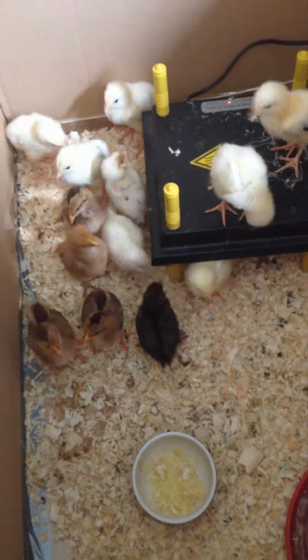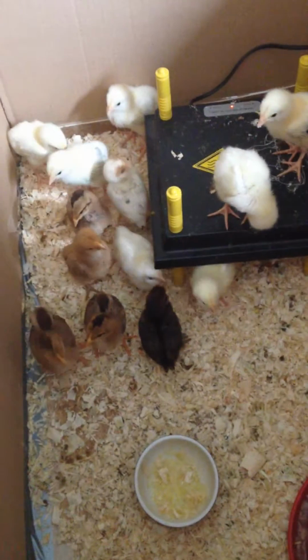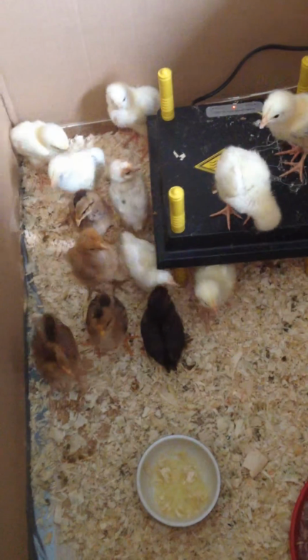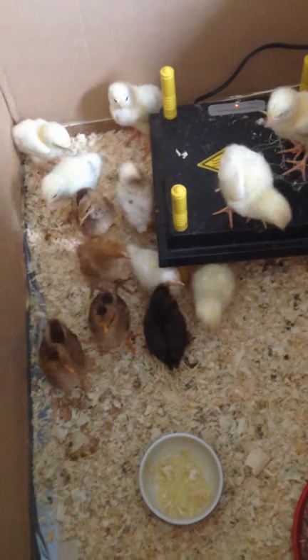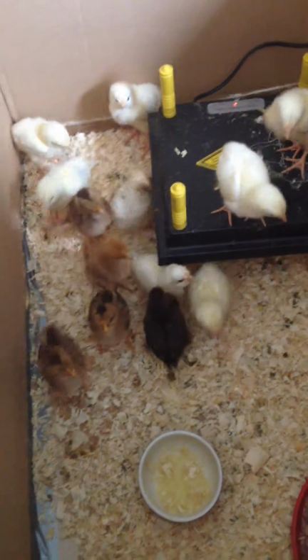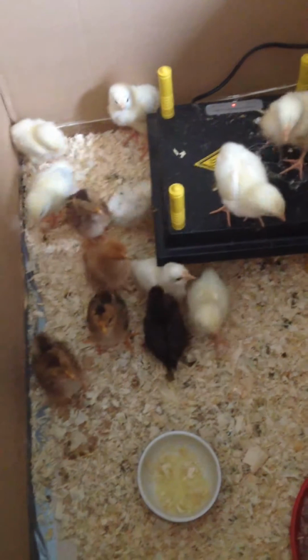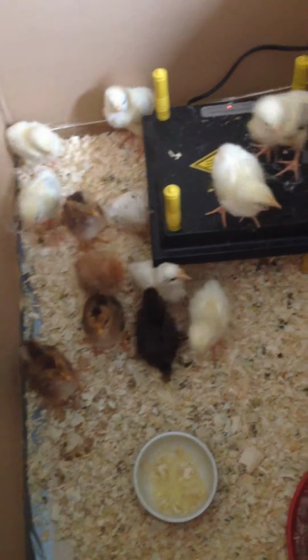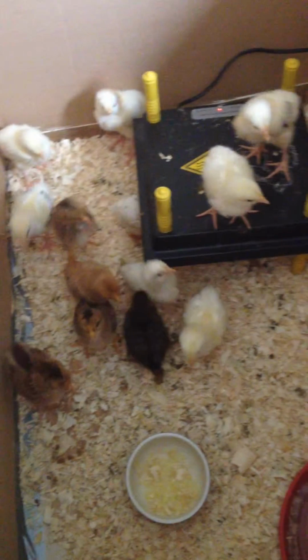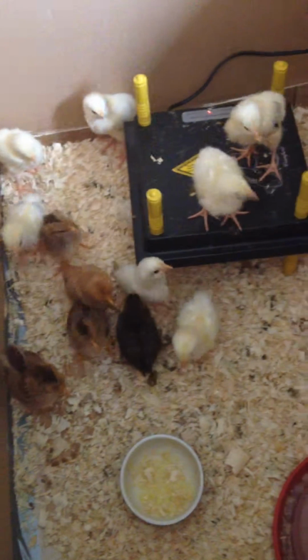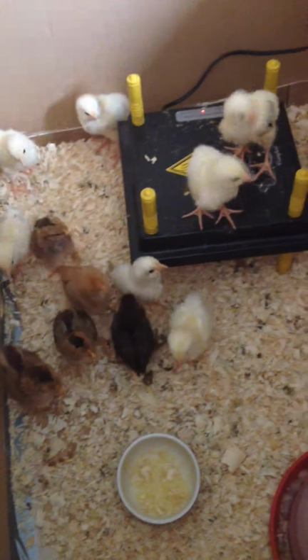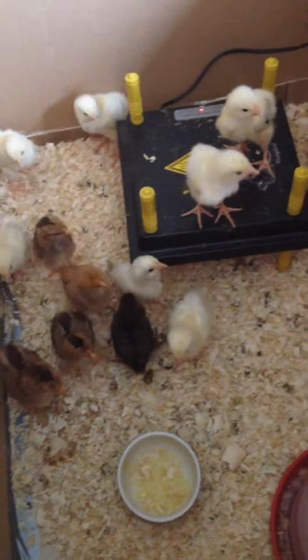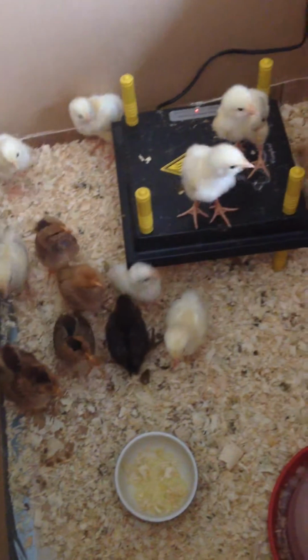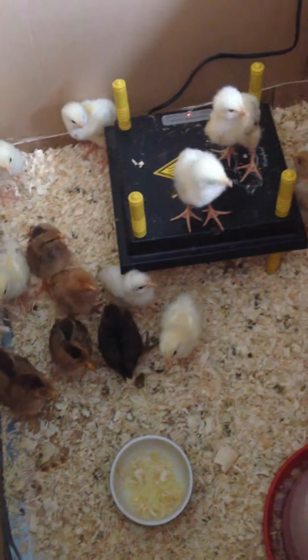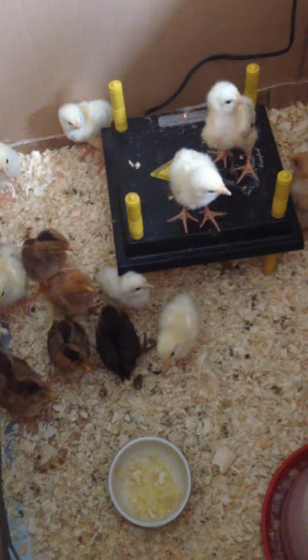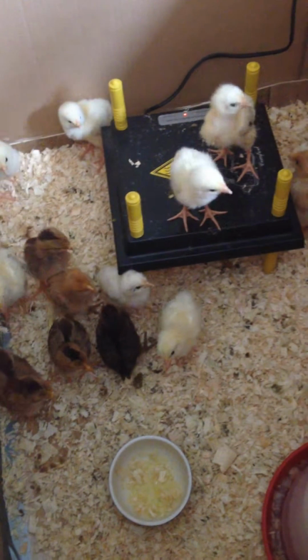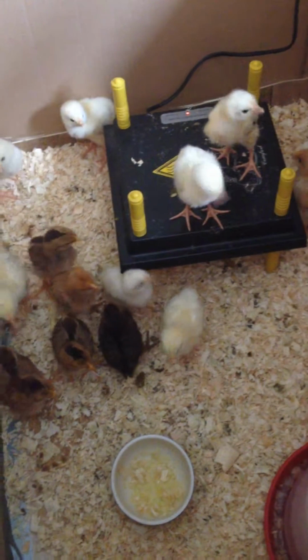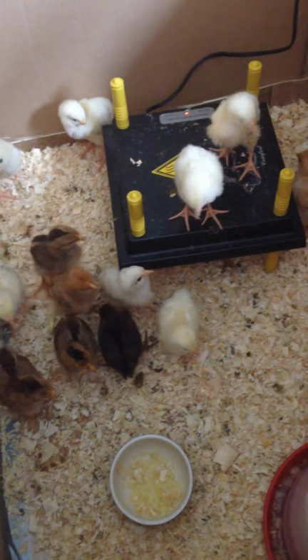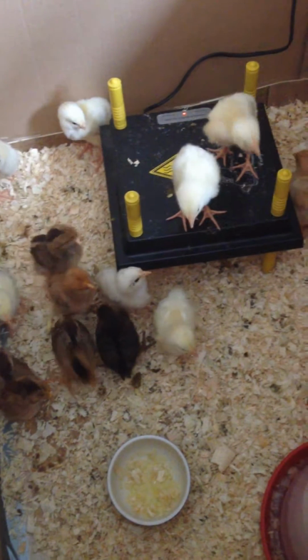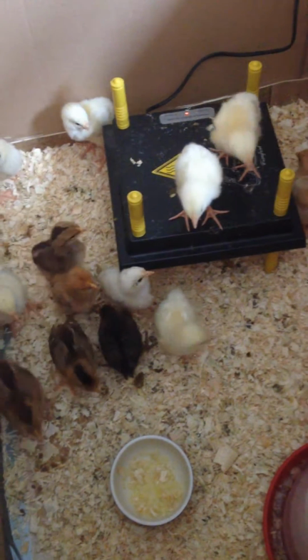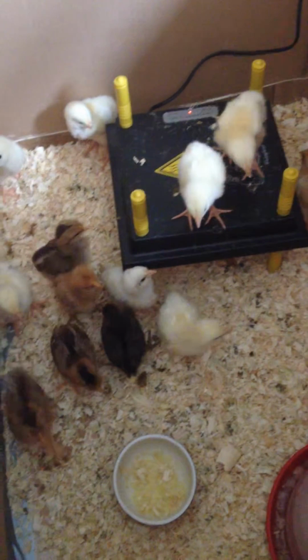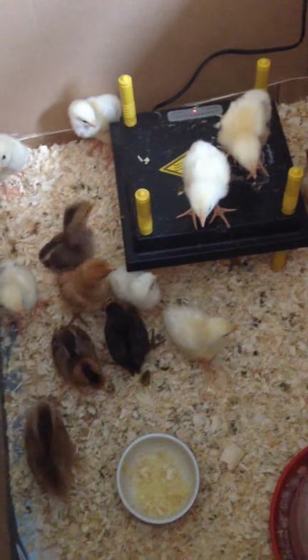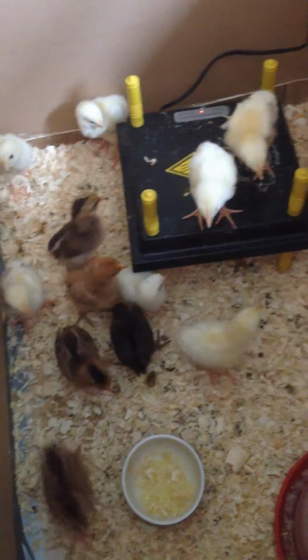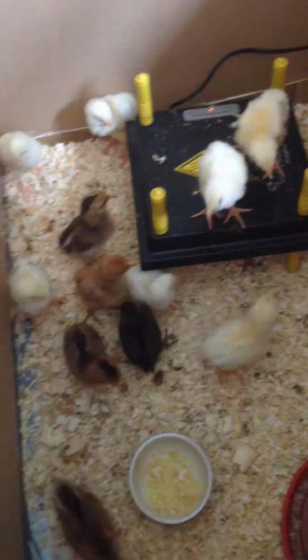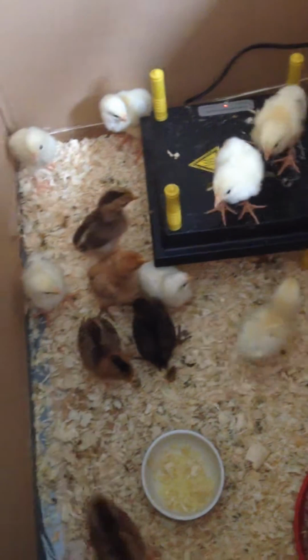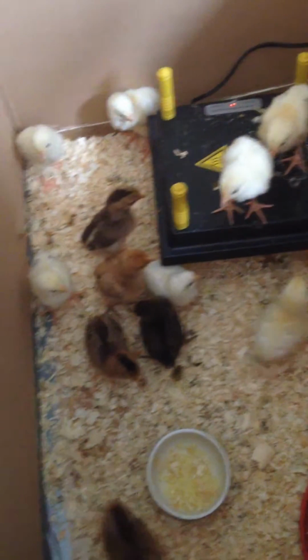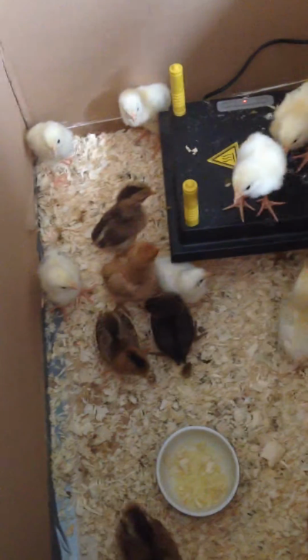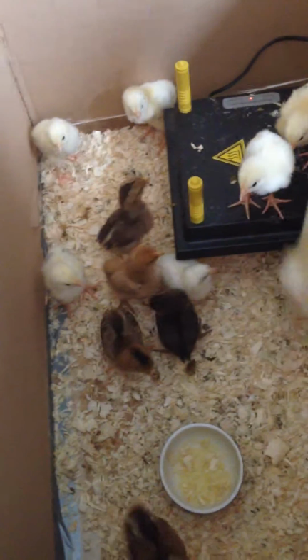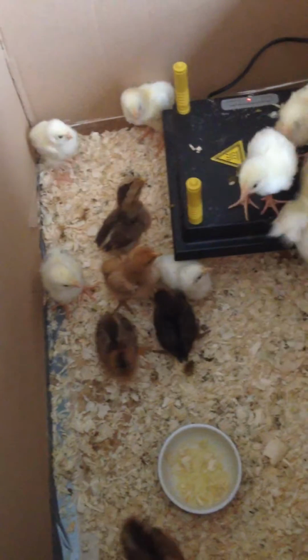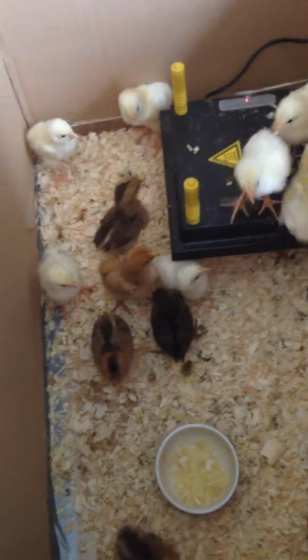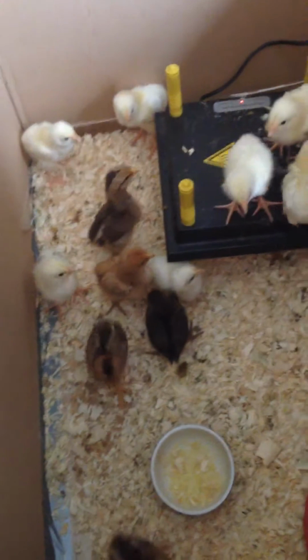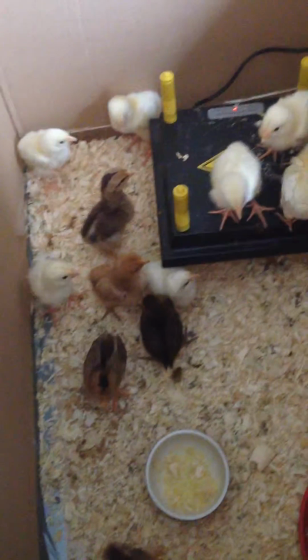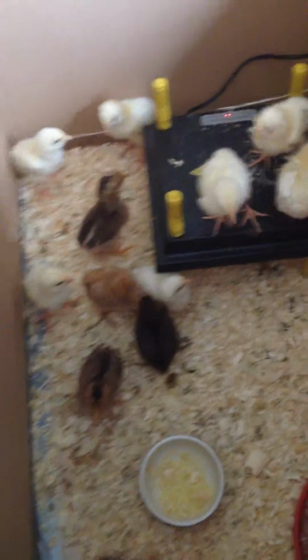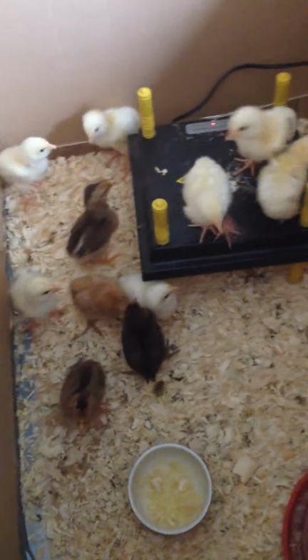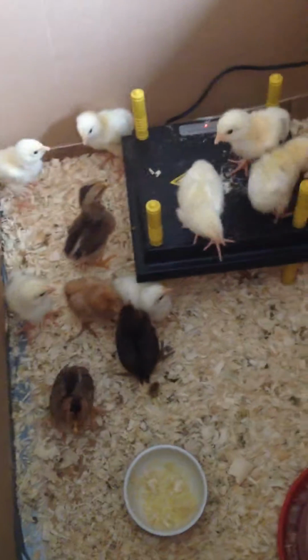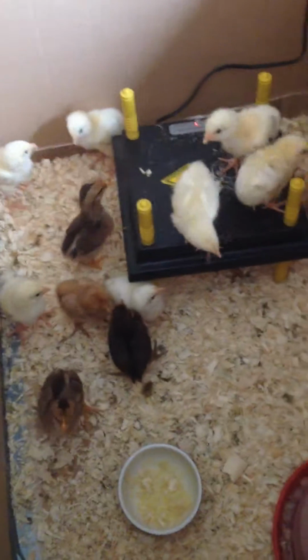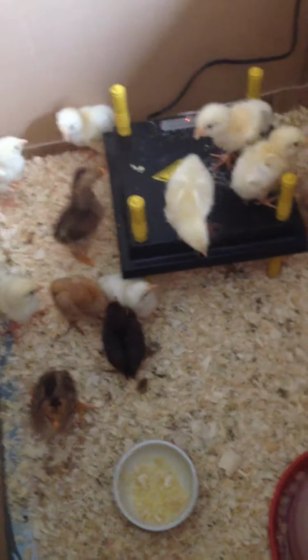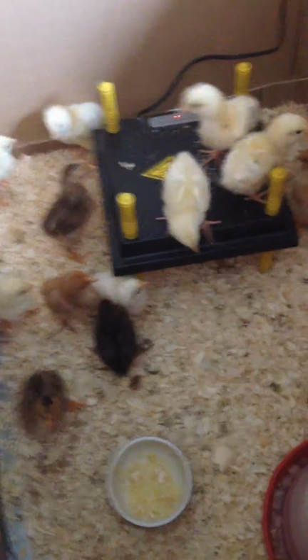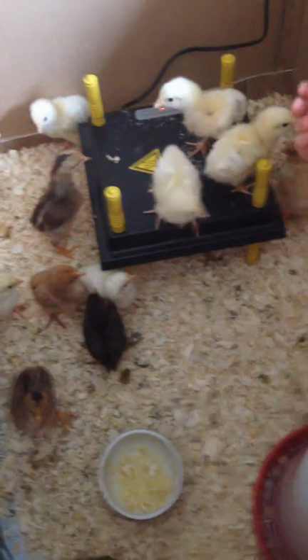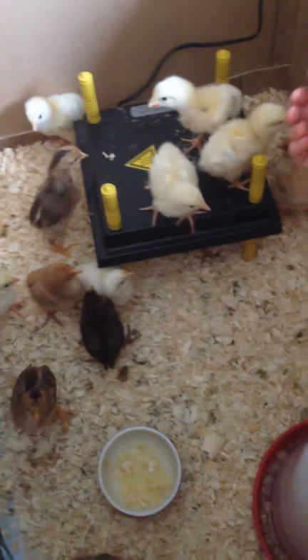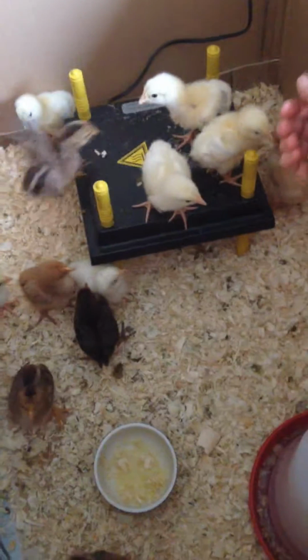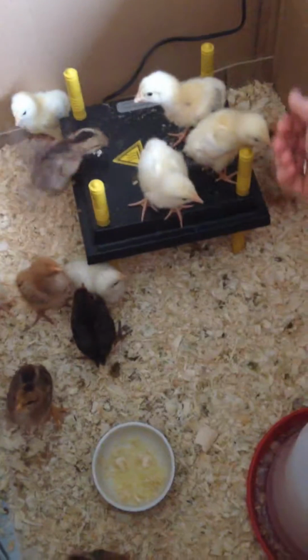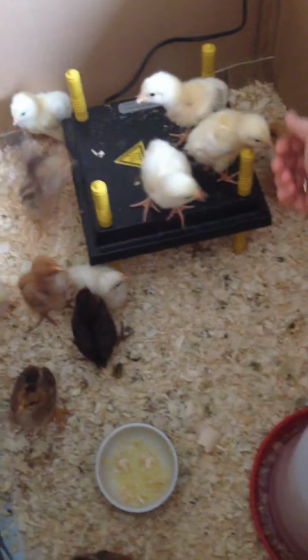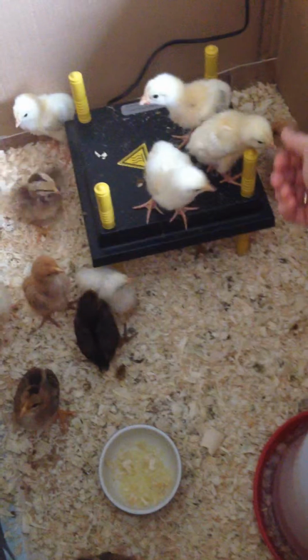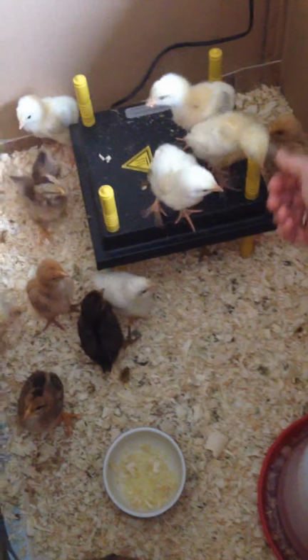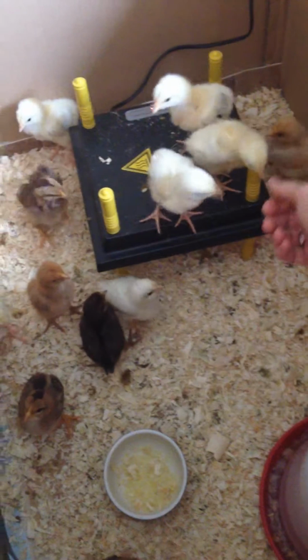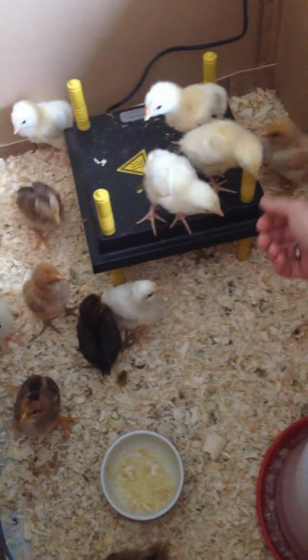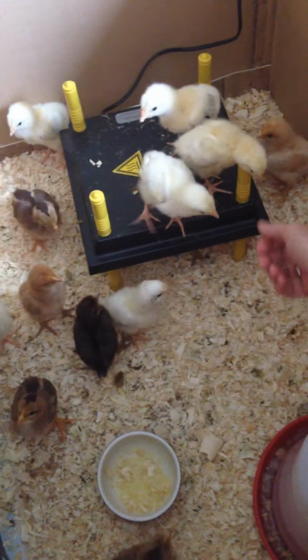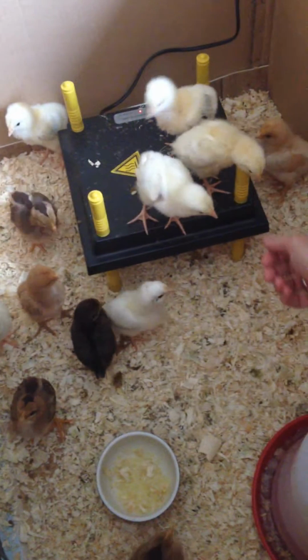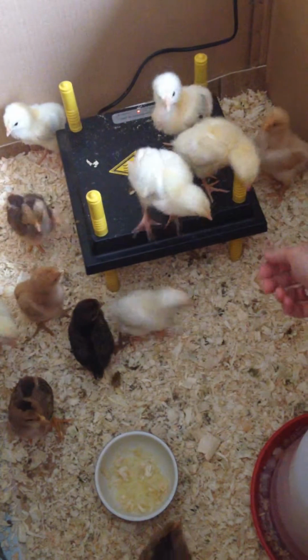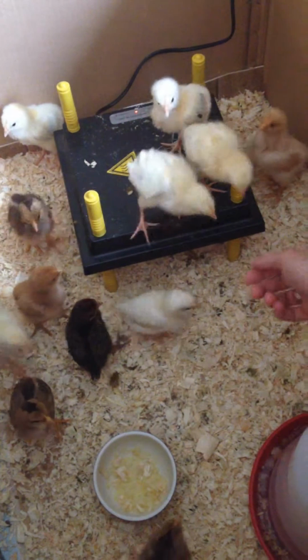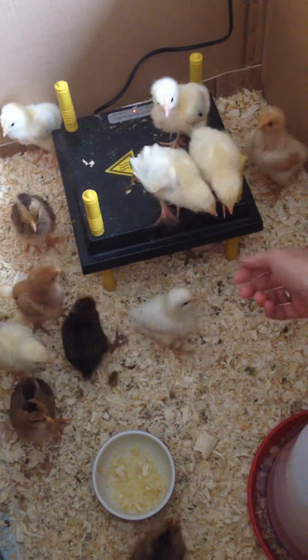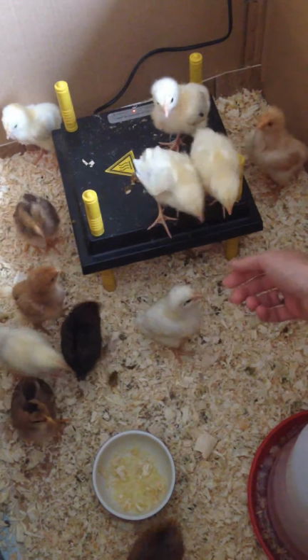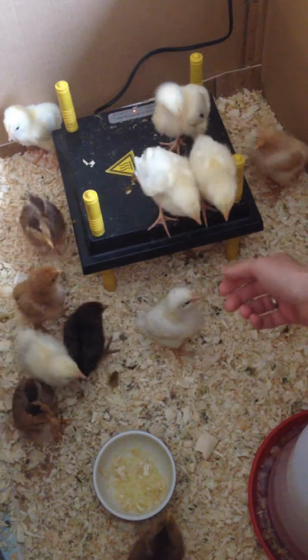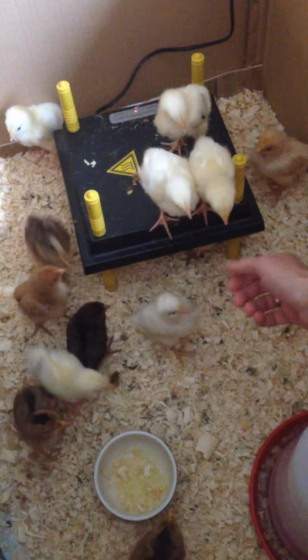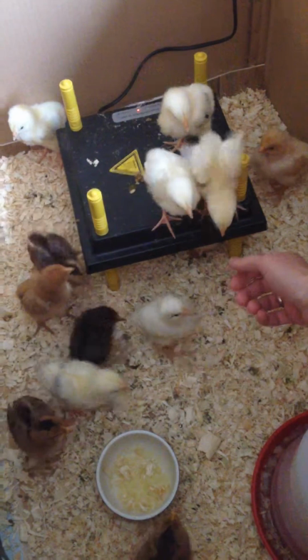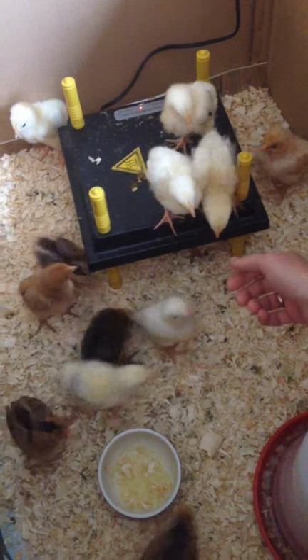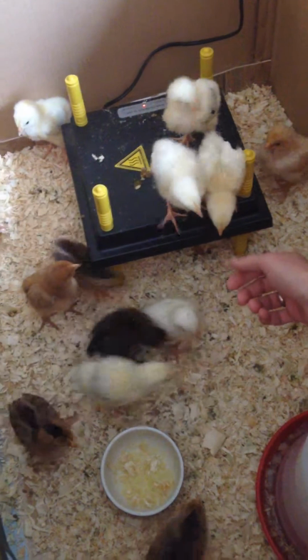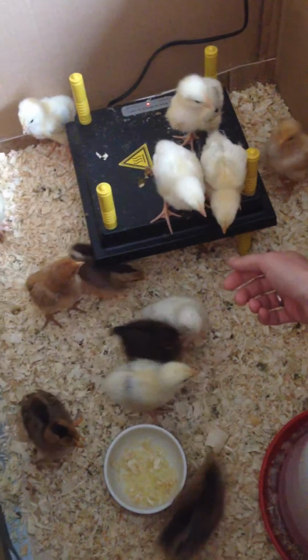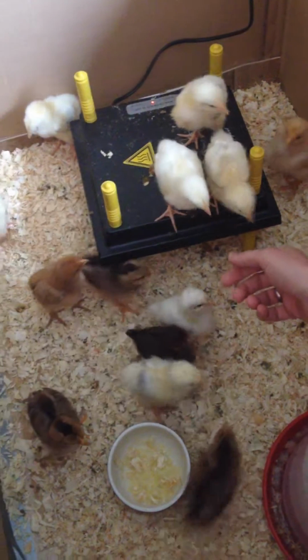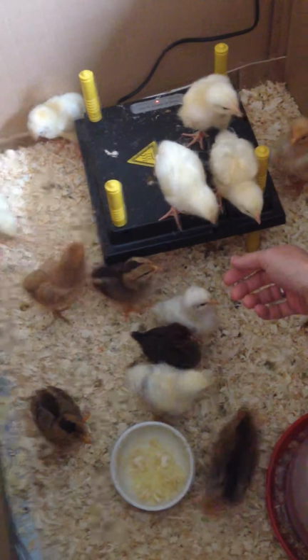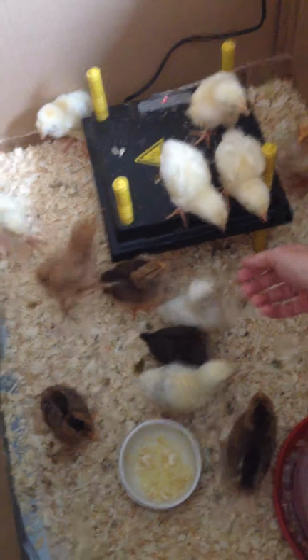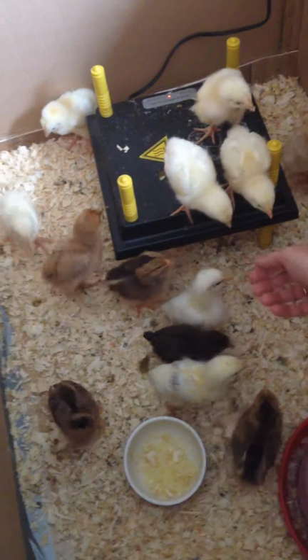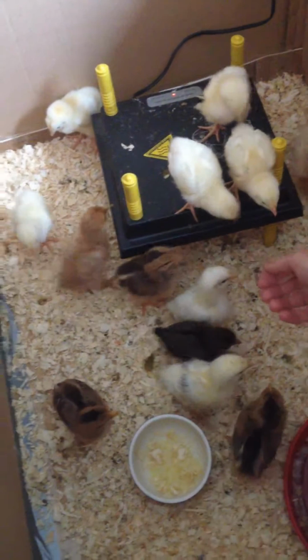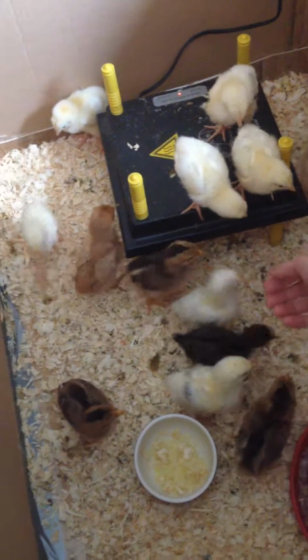Hi there. I want to update you on our chicks. They're about two weeks old, so we've been sexing them.